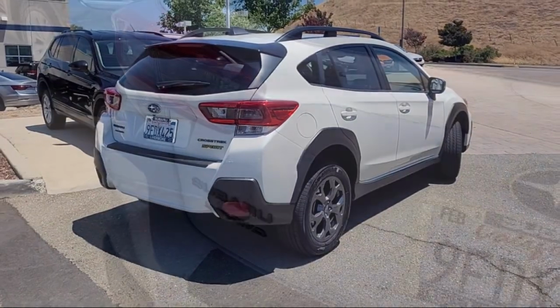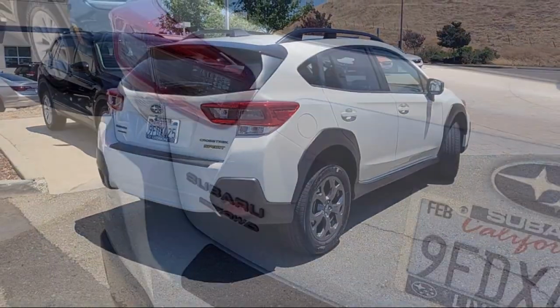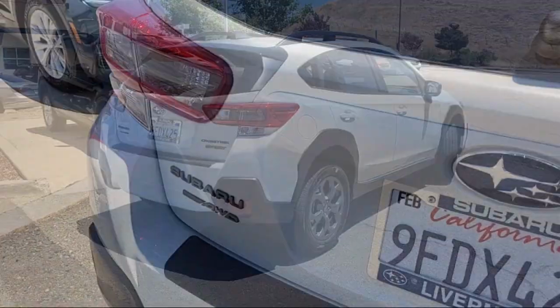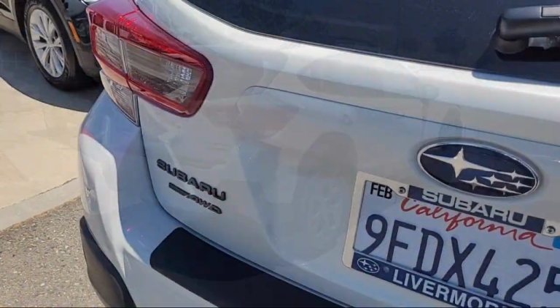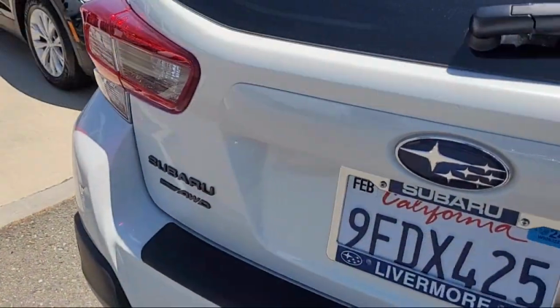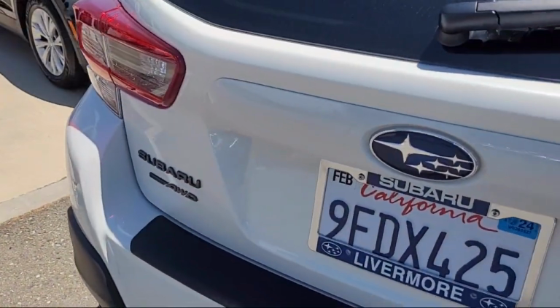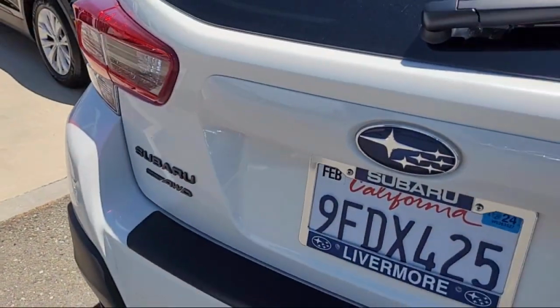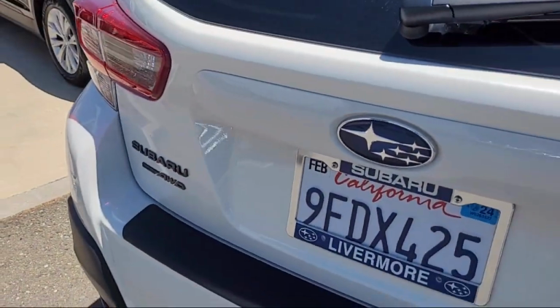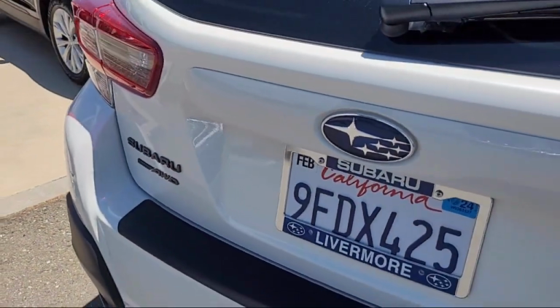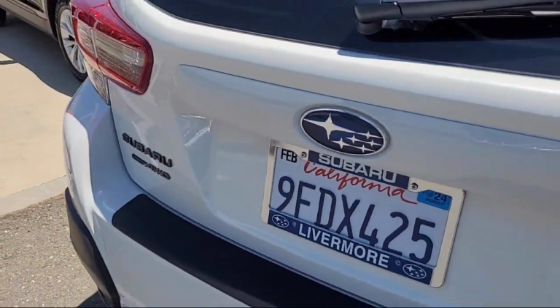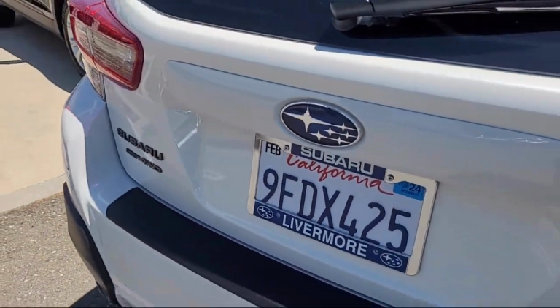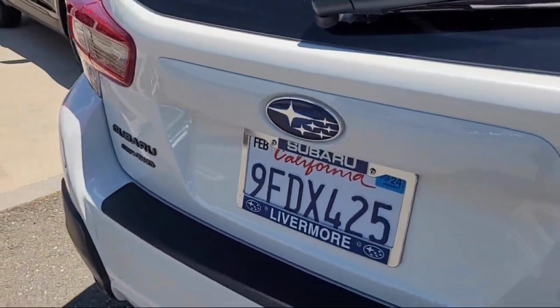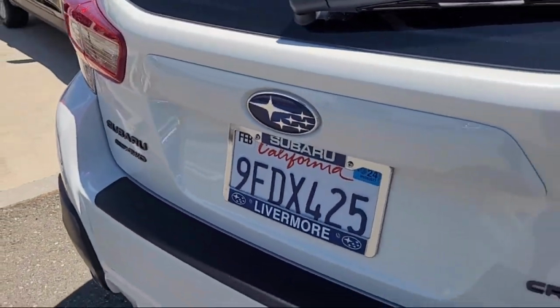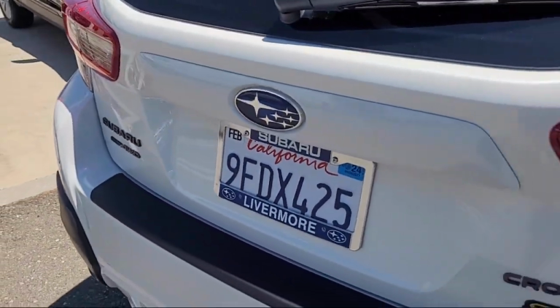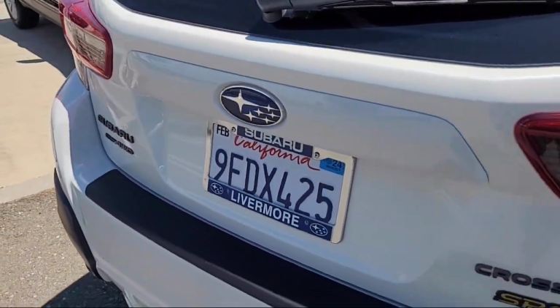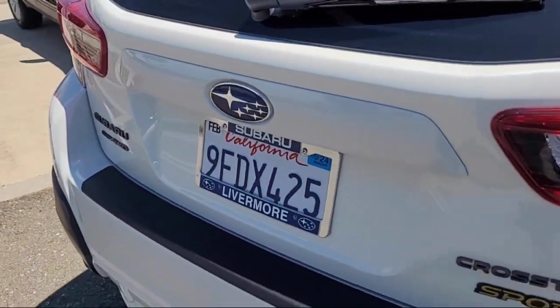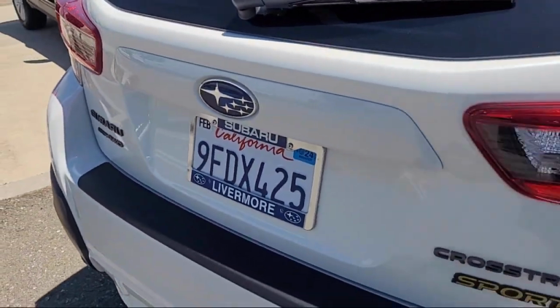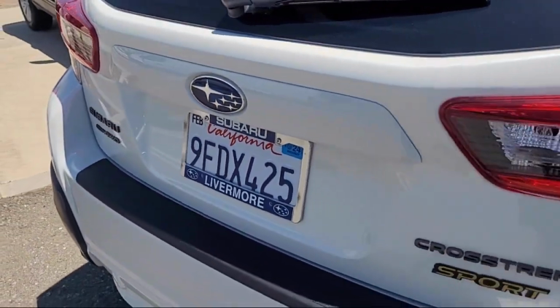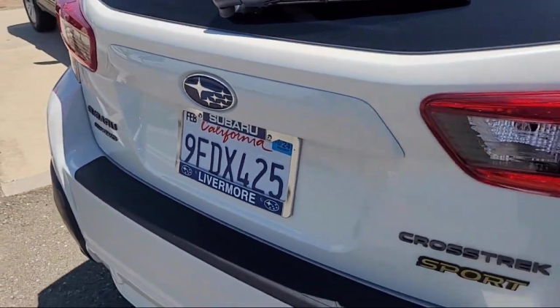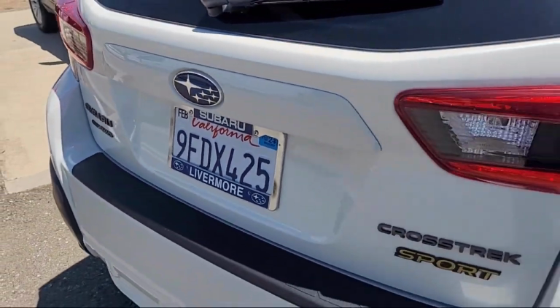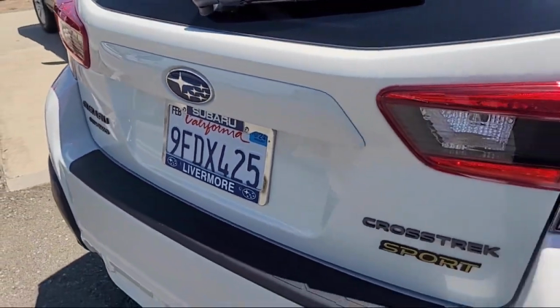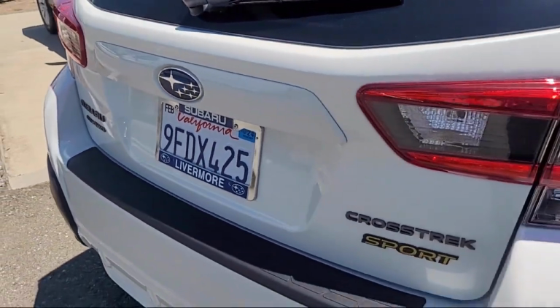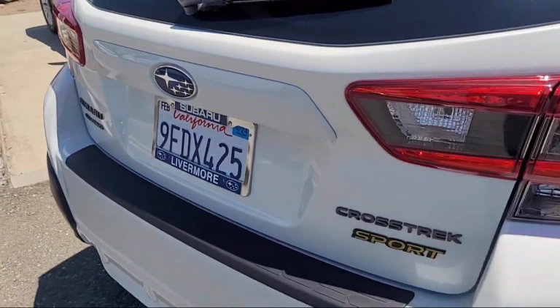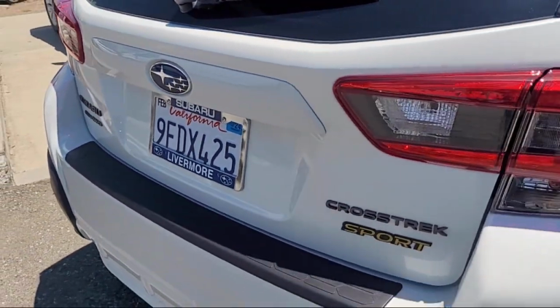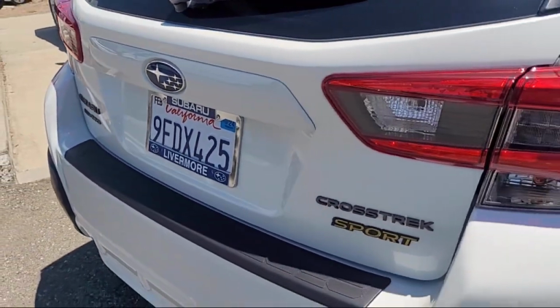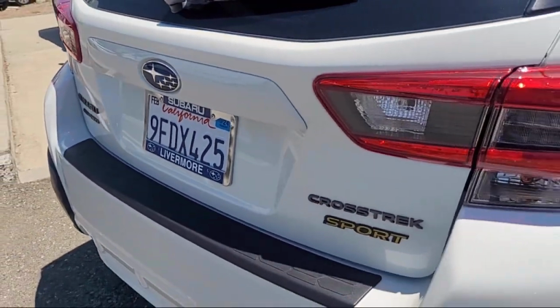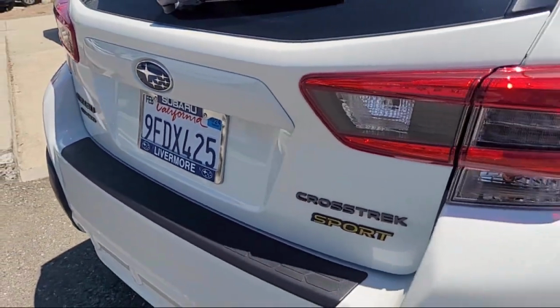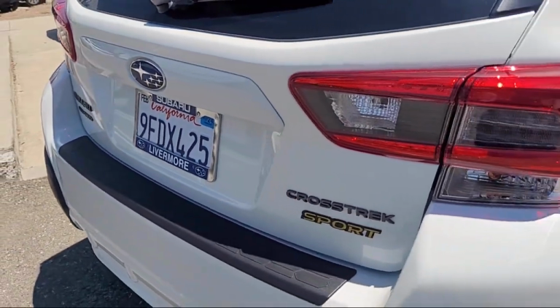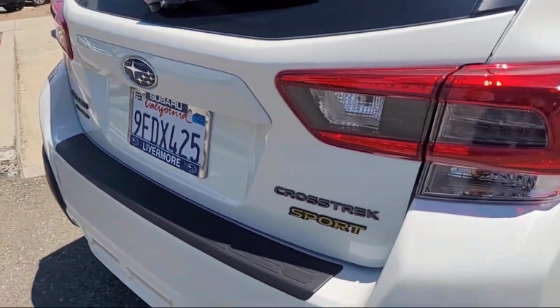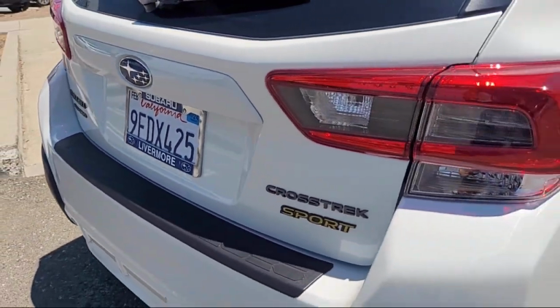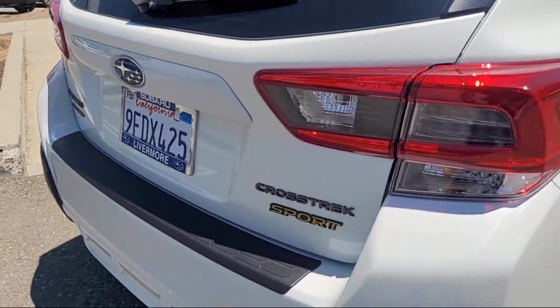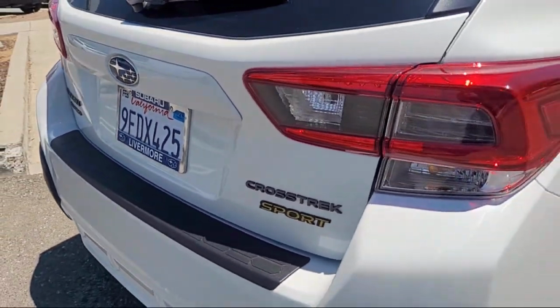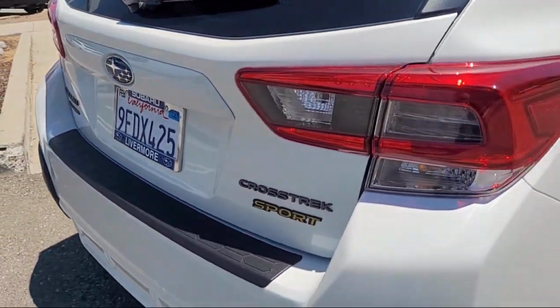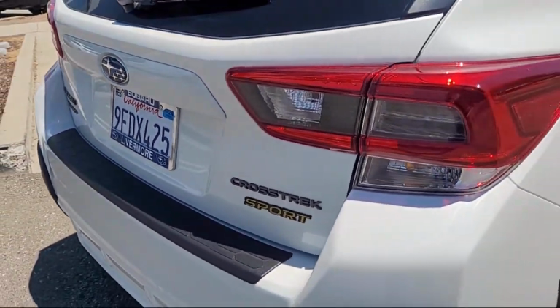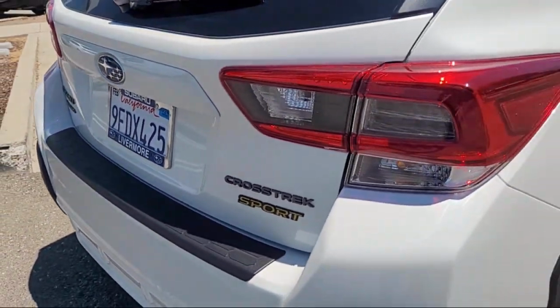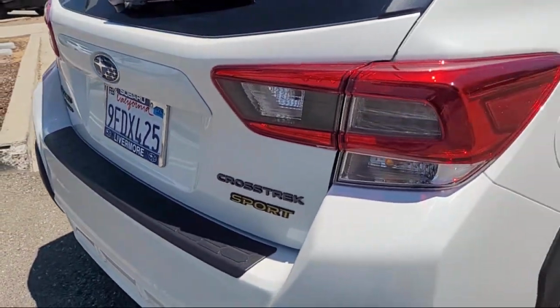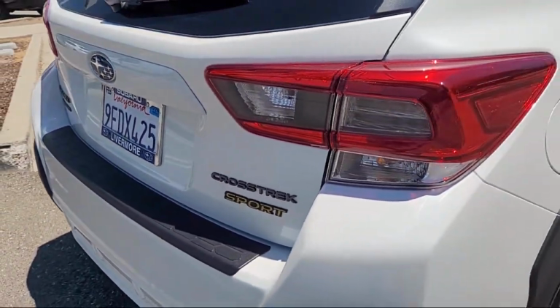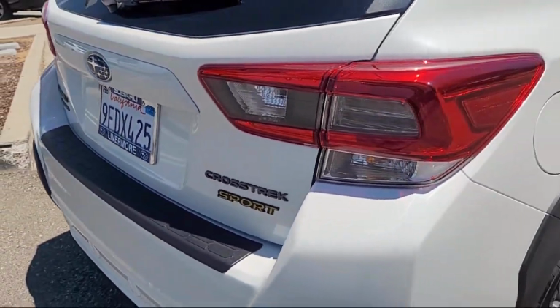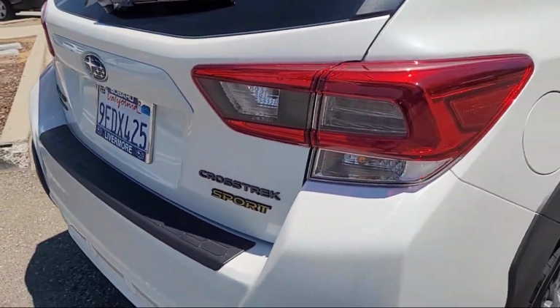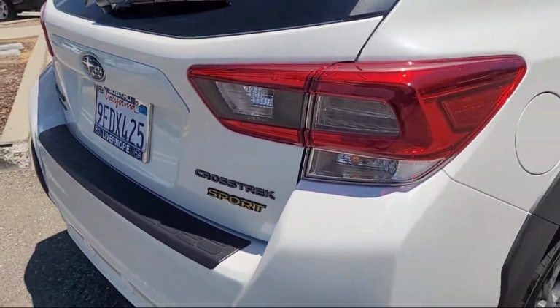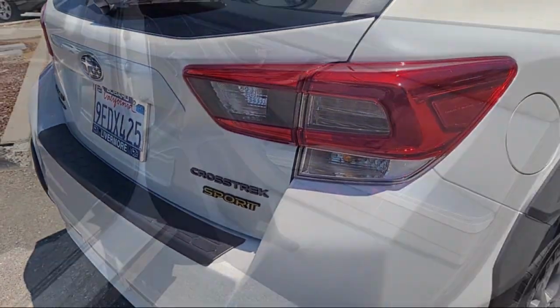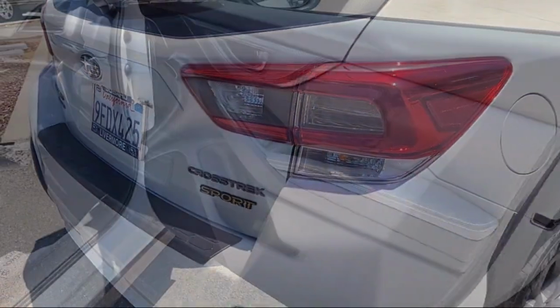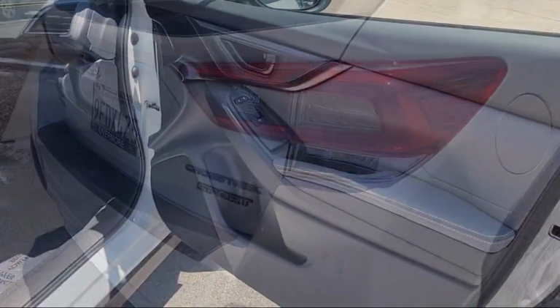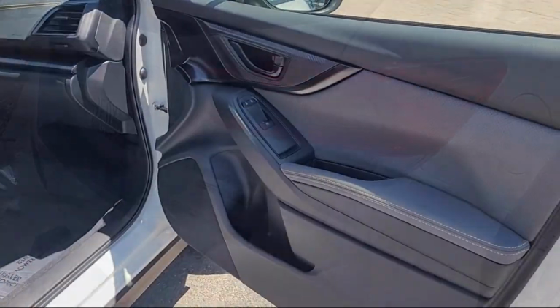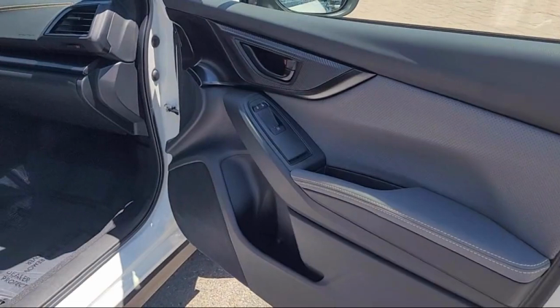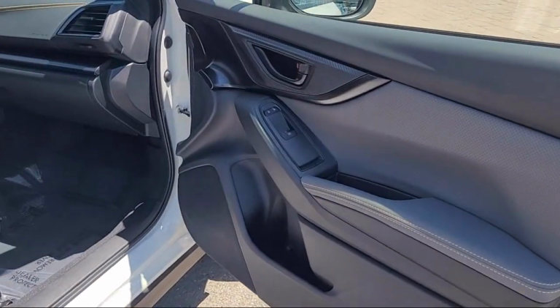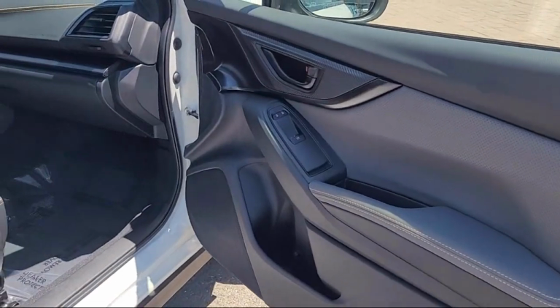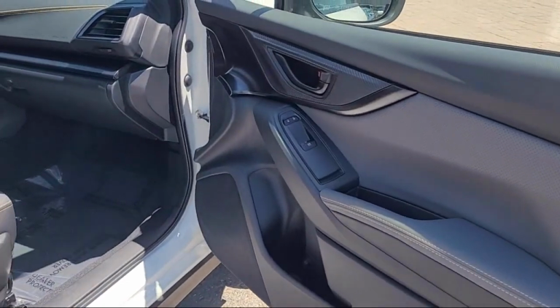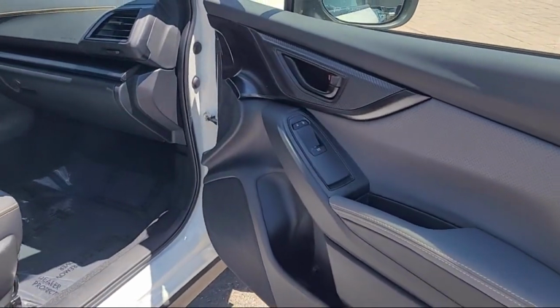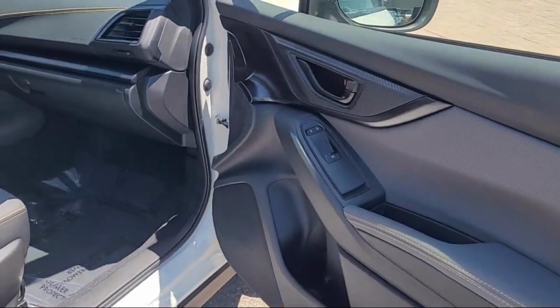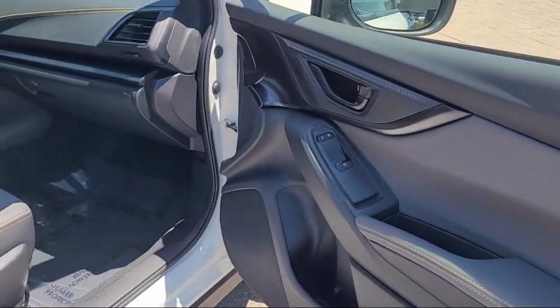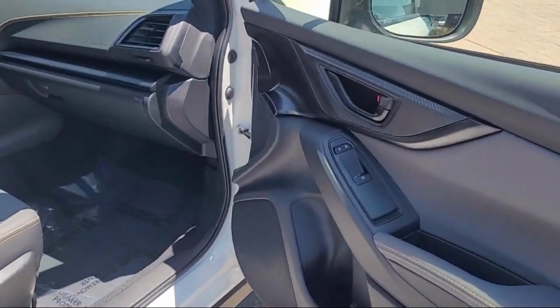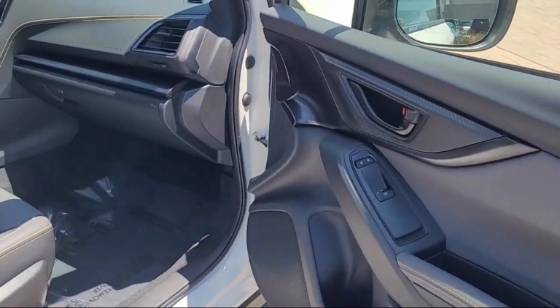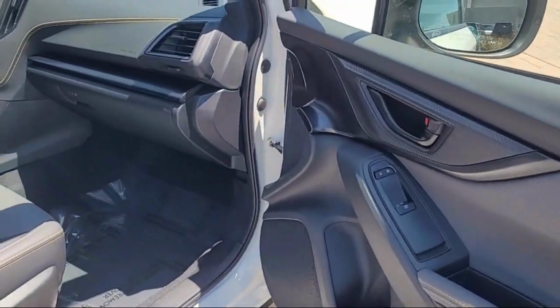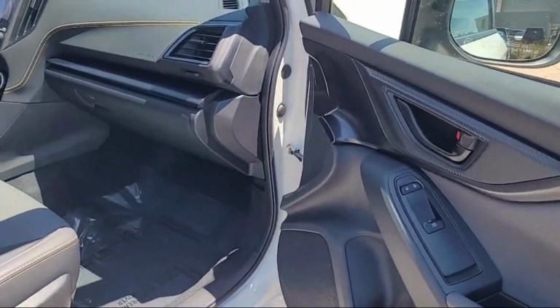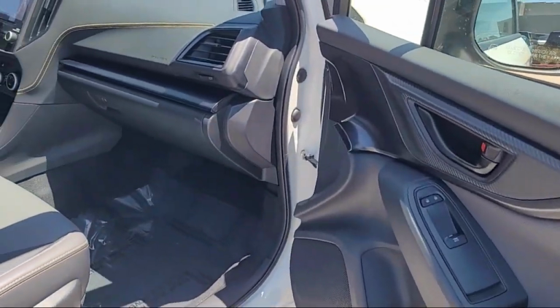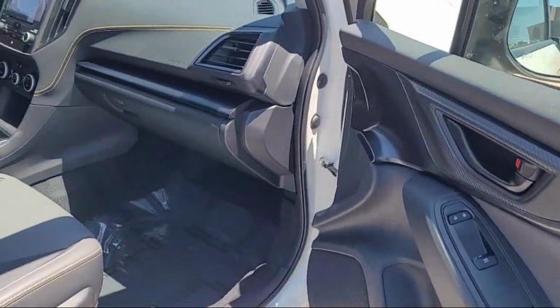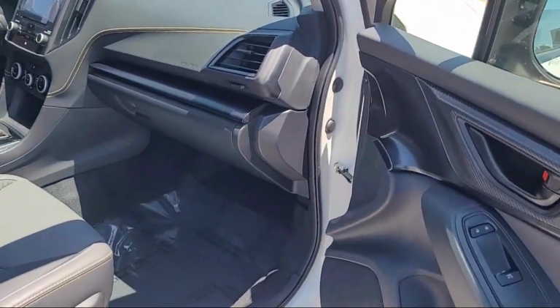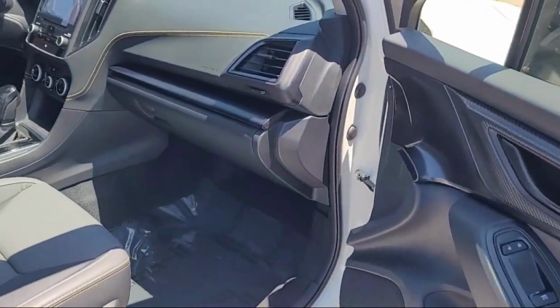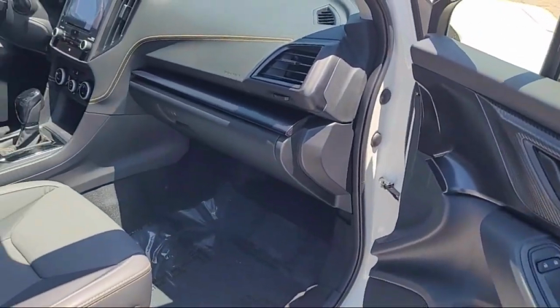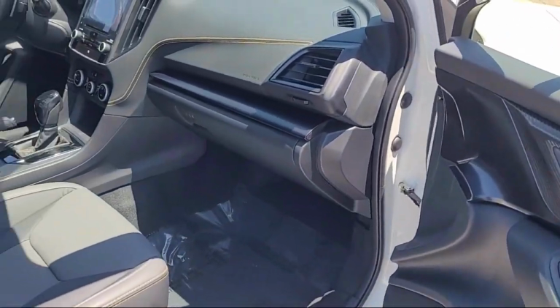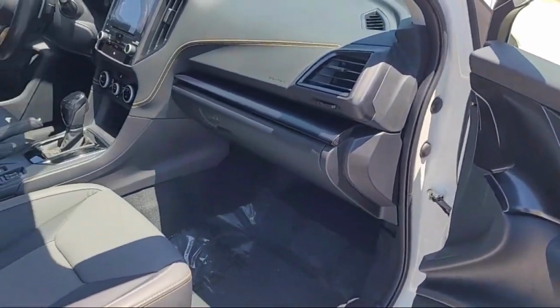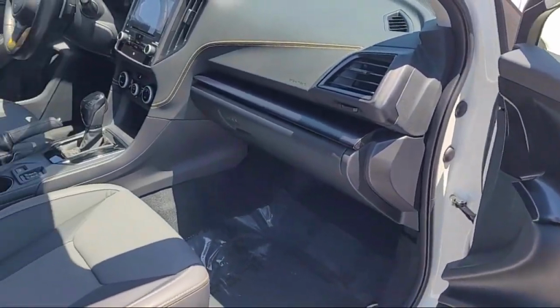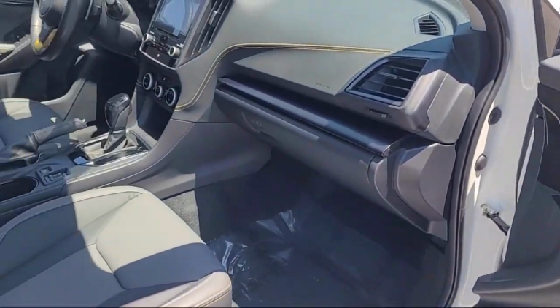It also features alloy wheels, steering wheel controls, electronic stability control, and has less than 5,000 miles on the odometer.